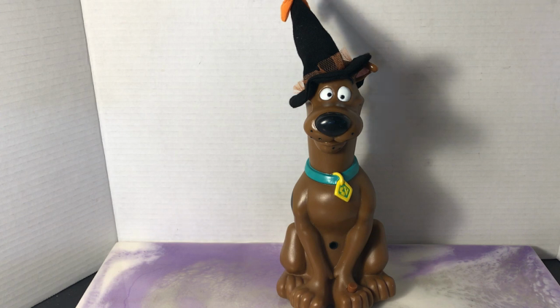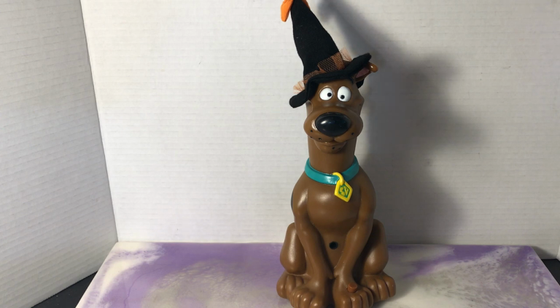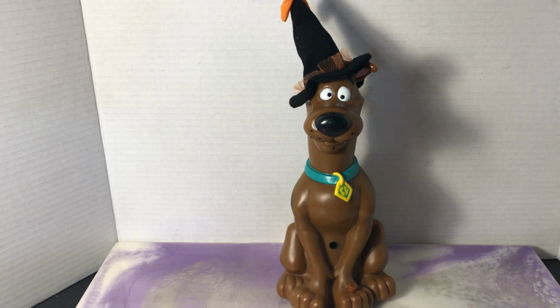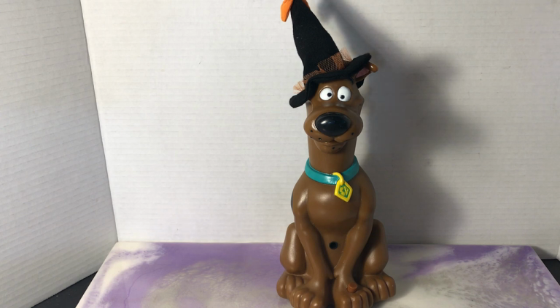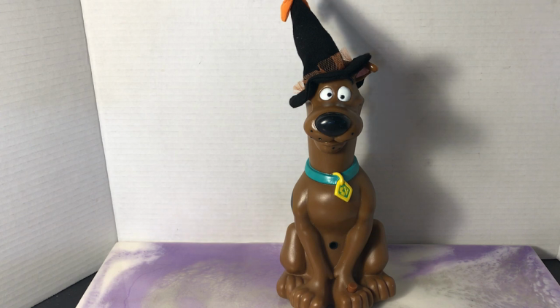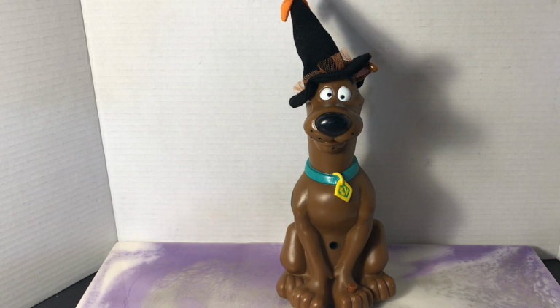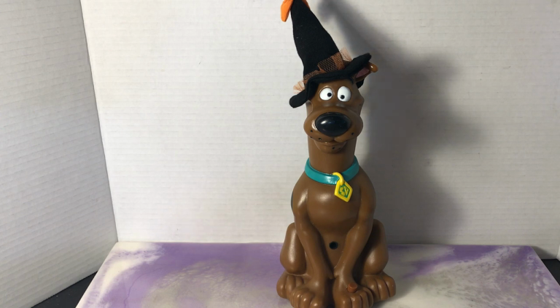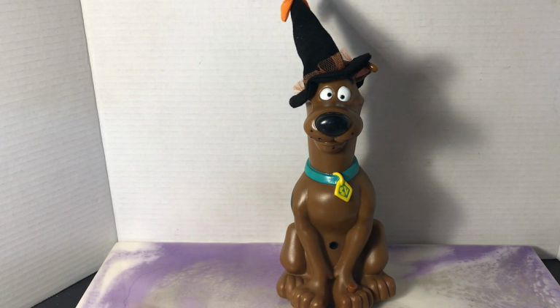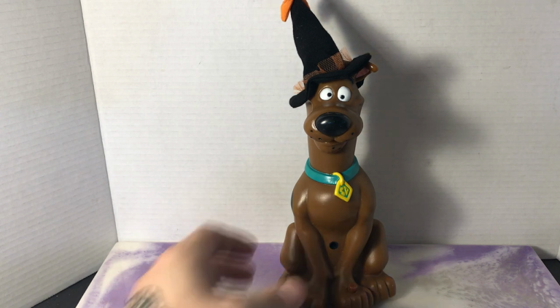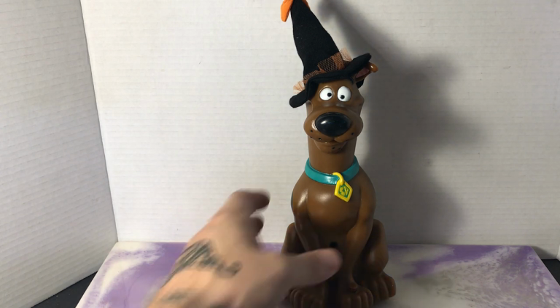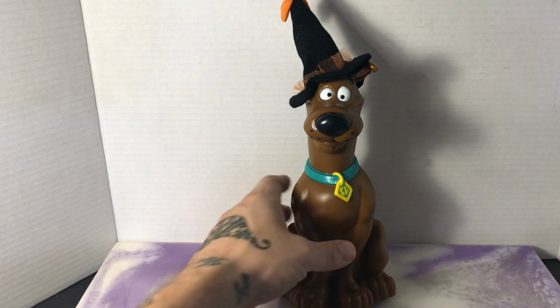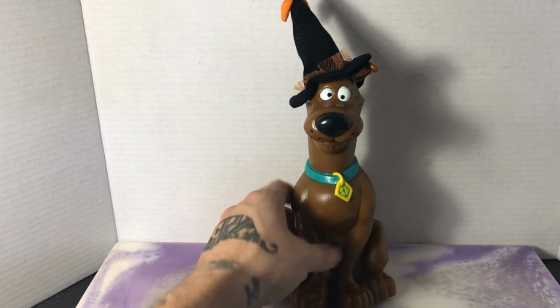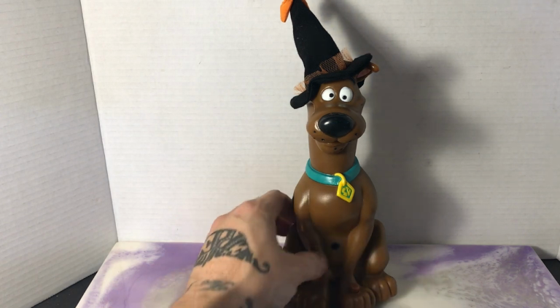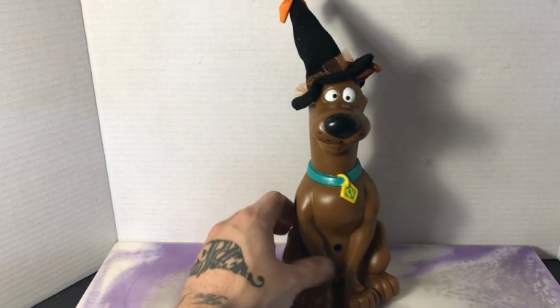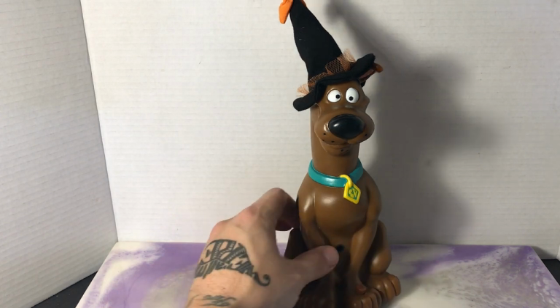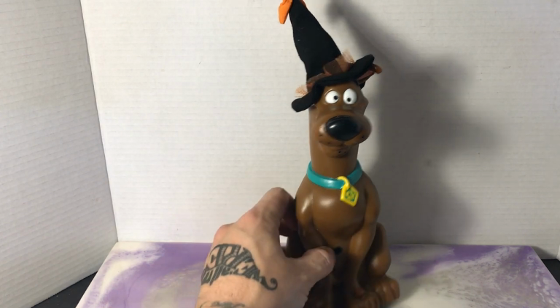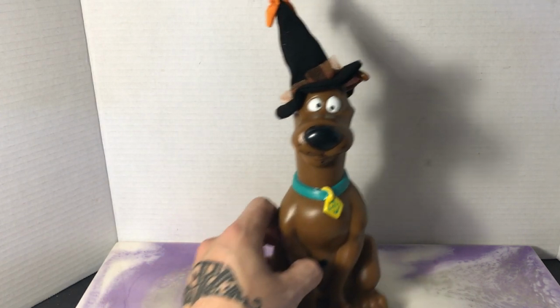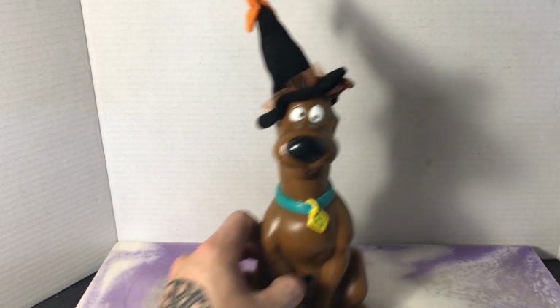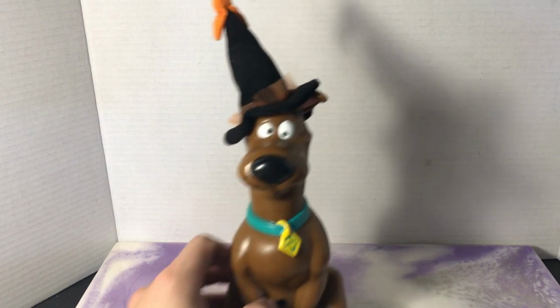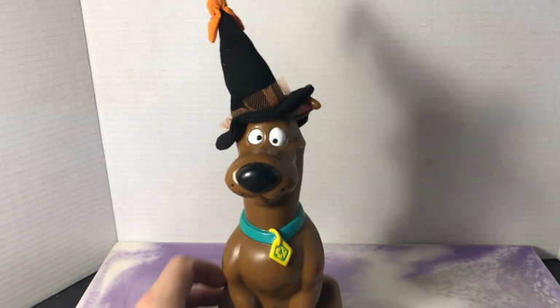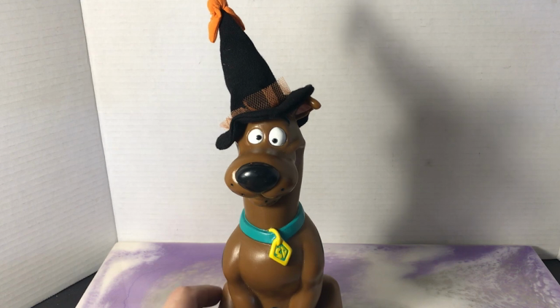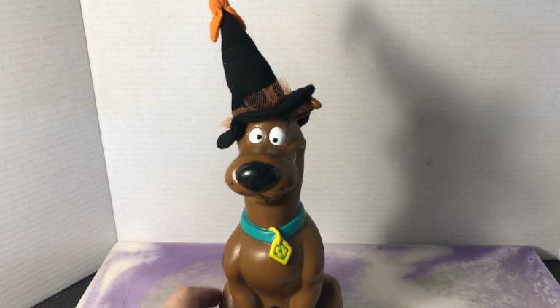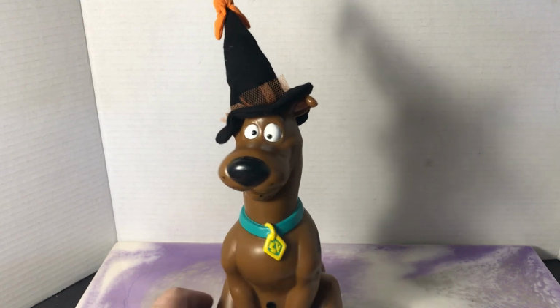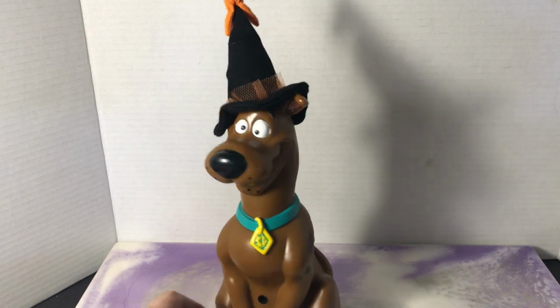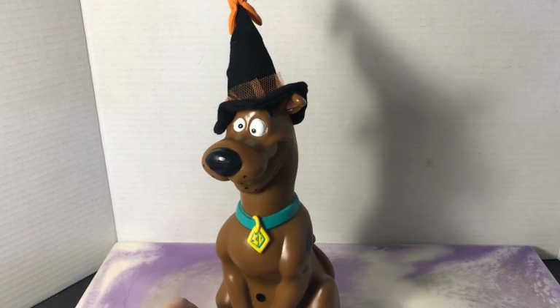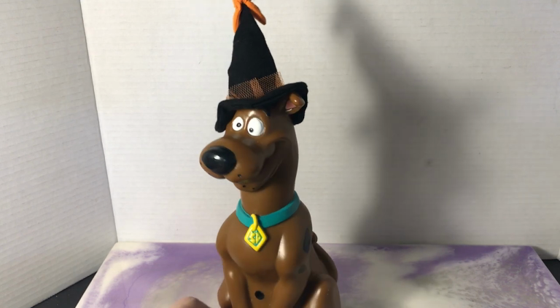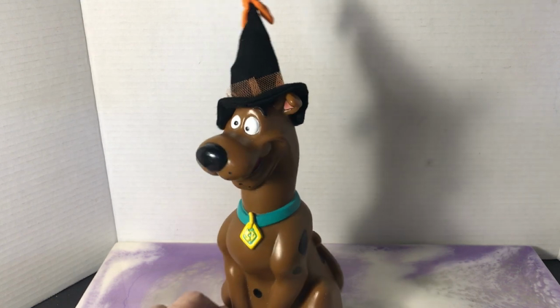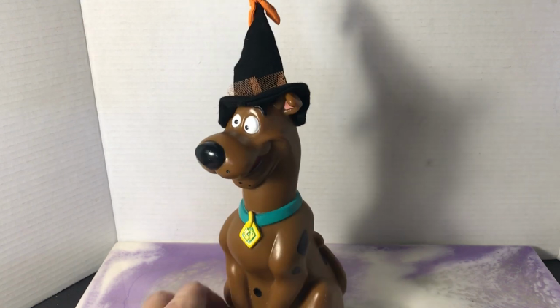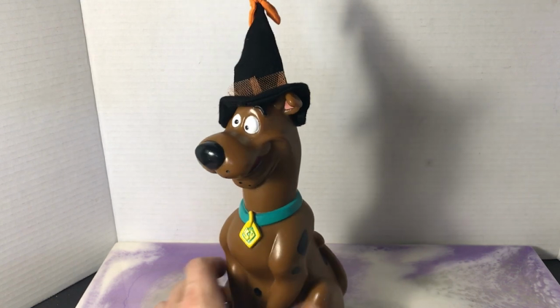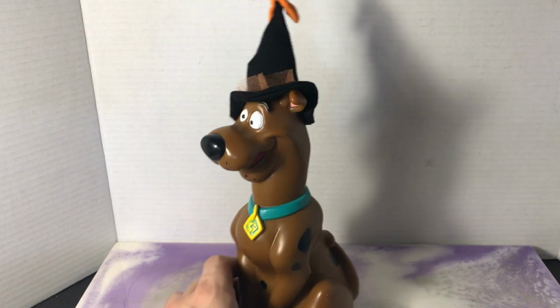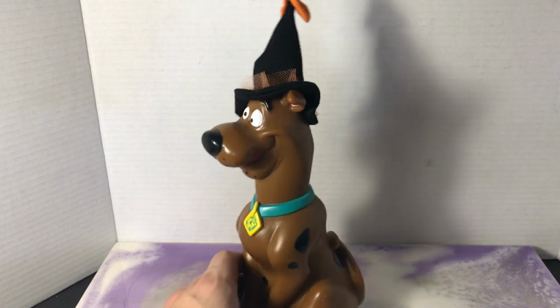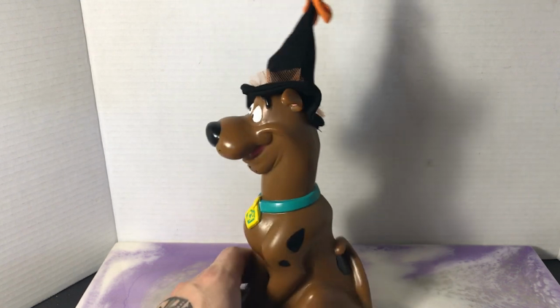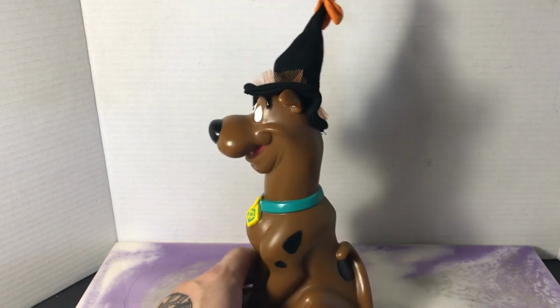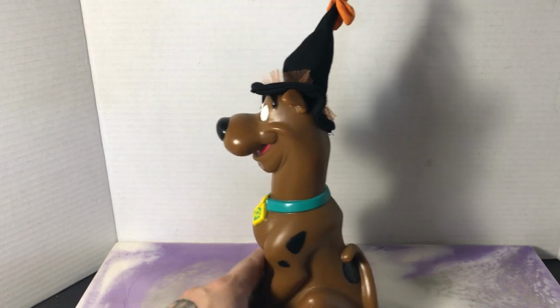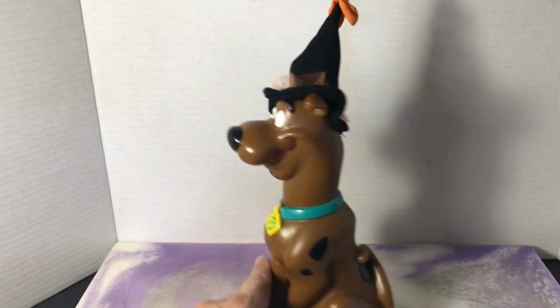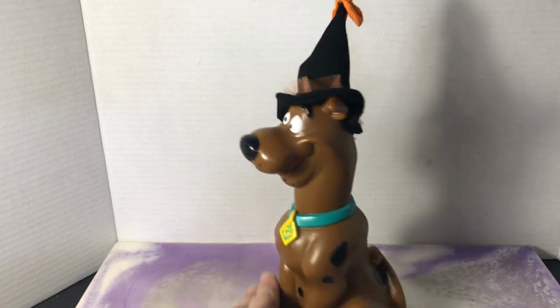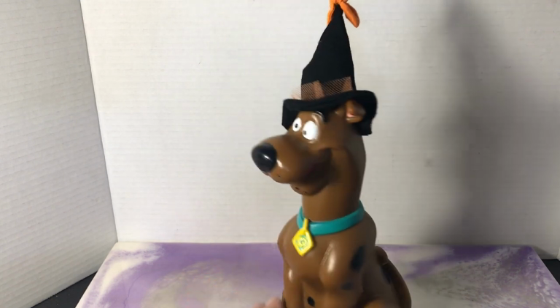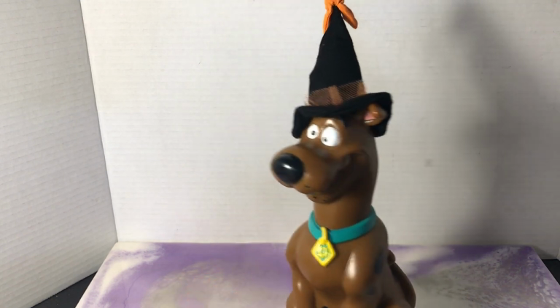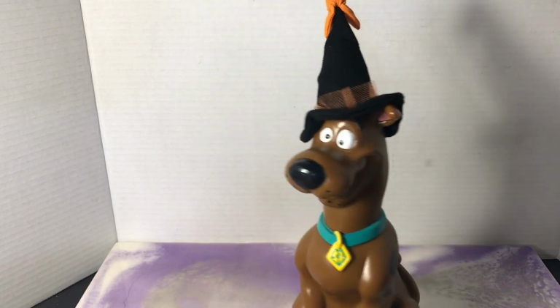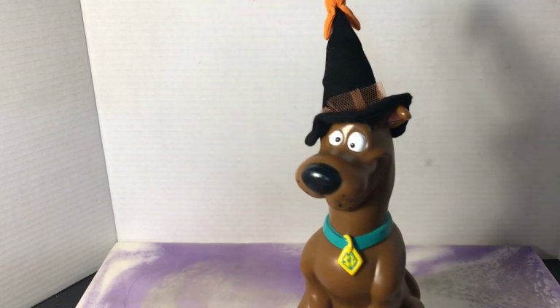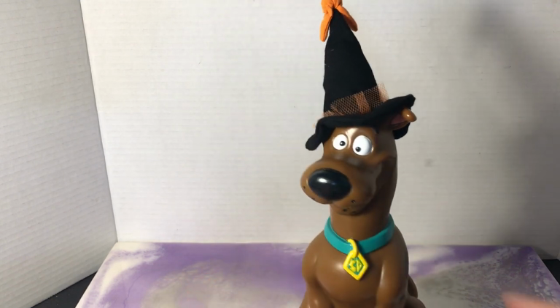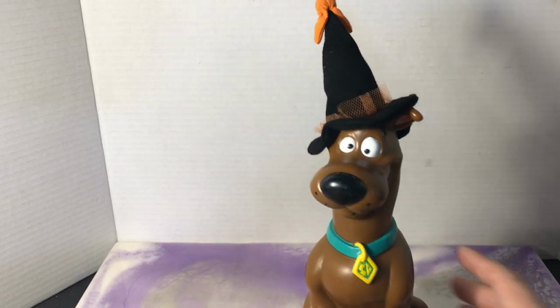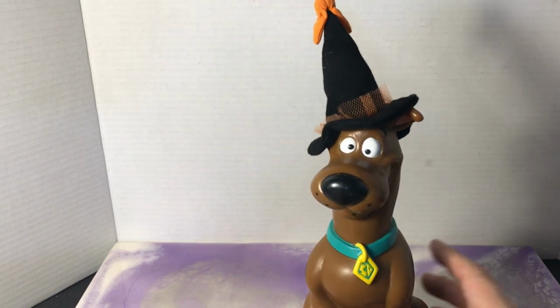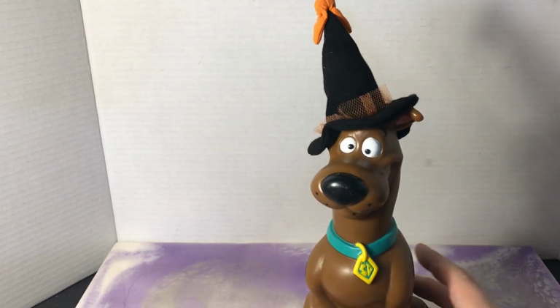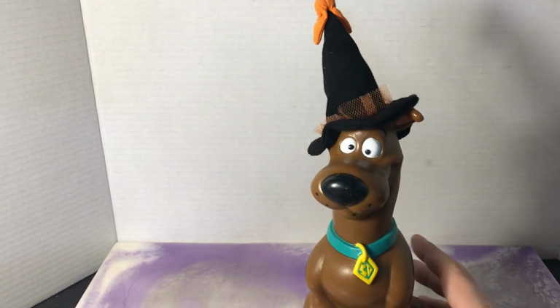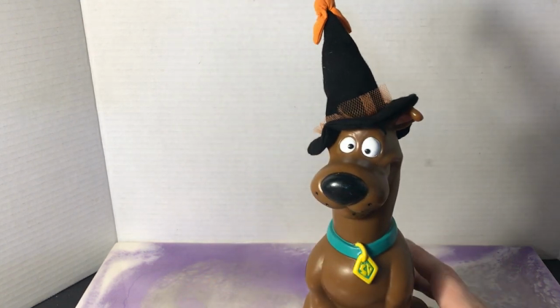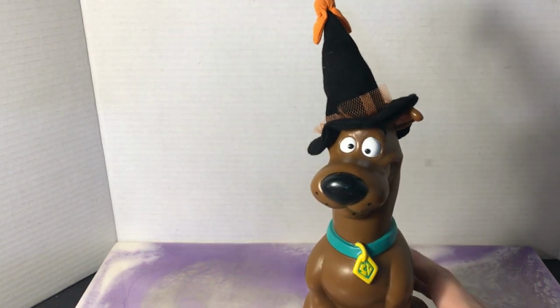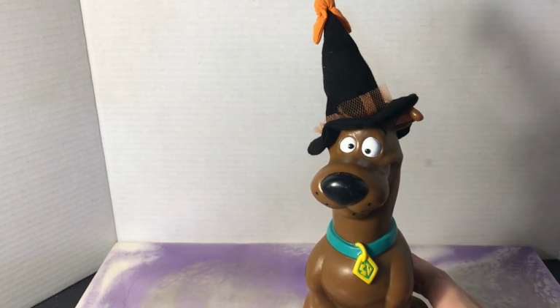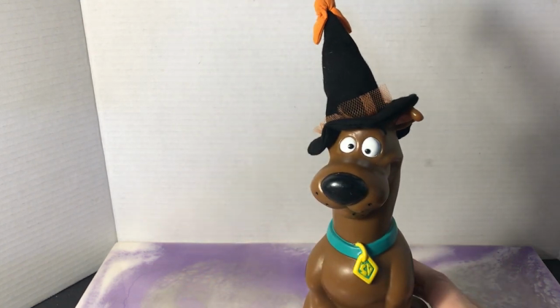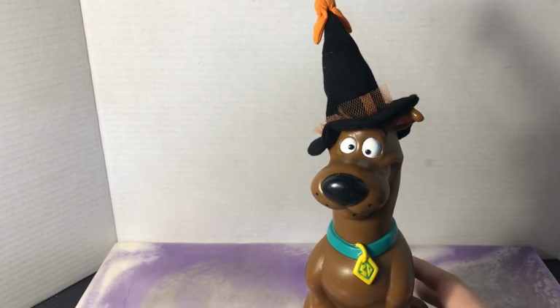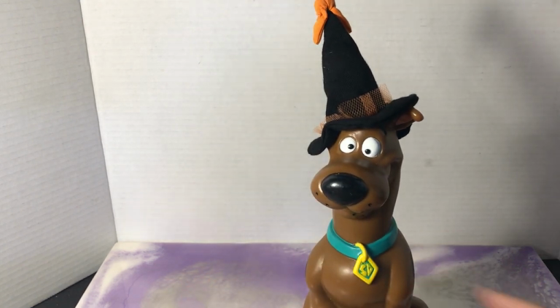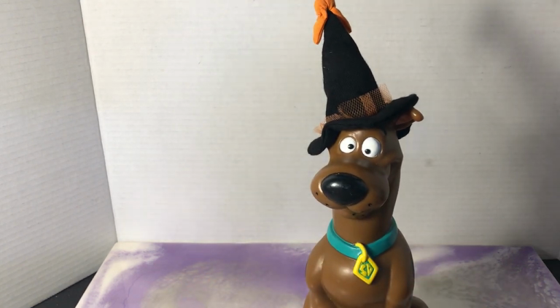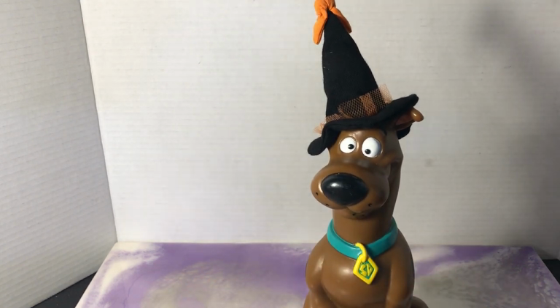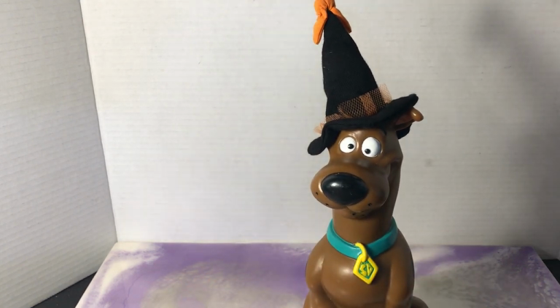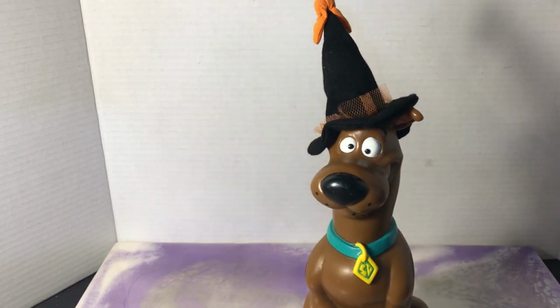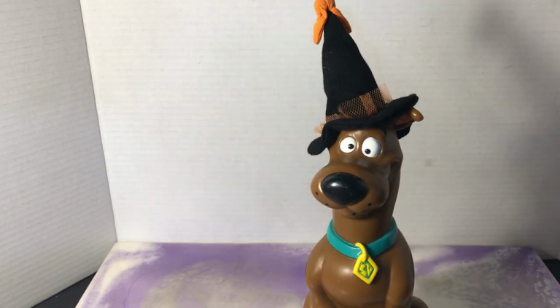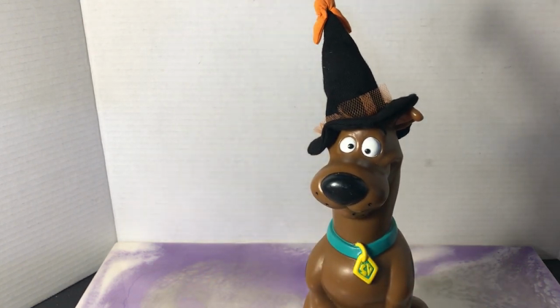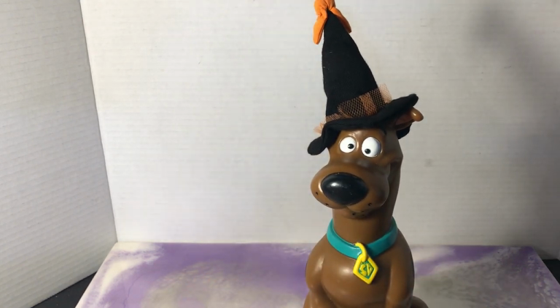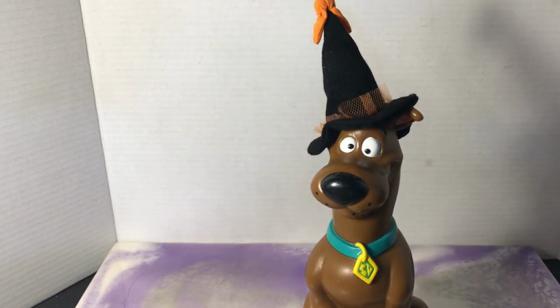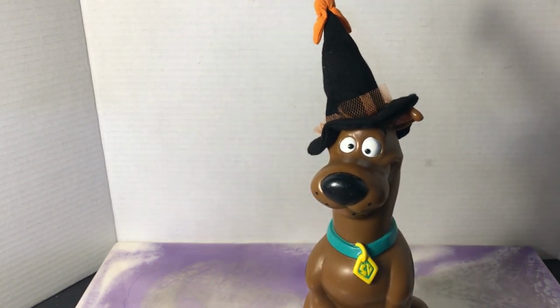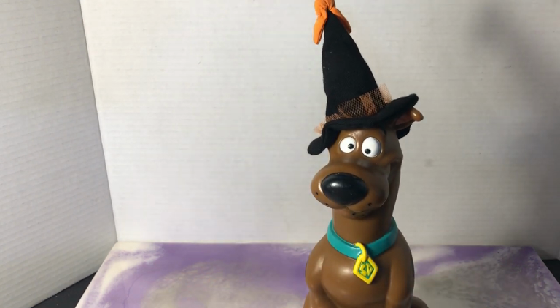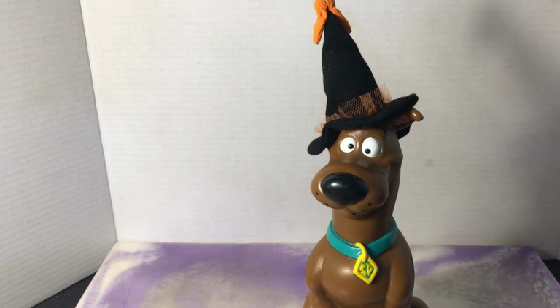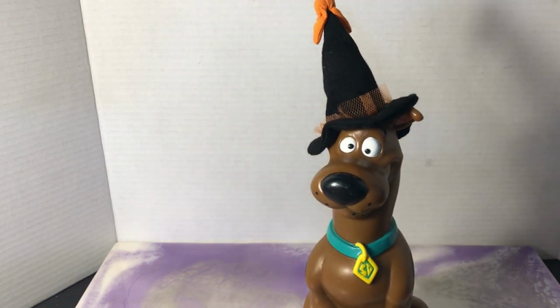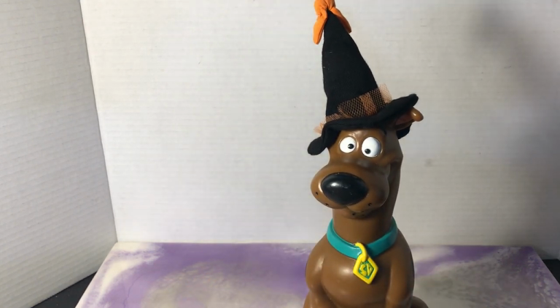We hit up the Value Village, didn't really find anything except for this guy, and it was funny because we found him on October 30th, so the day before Halloween.